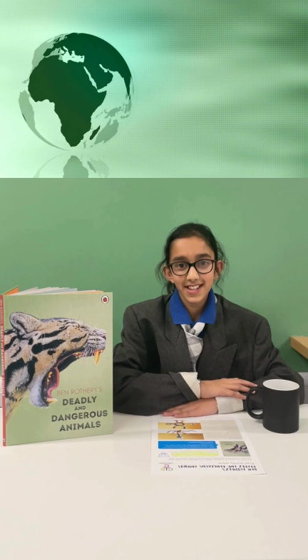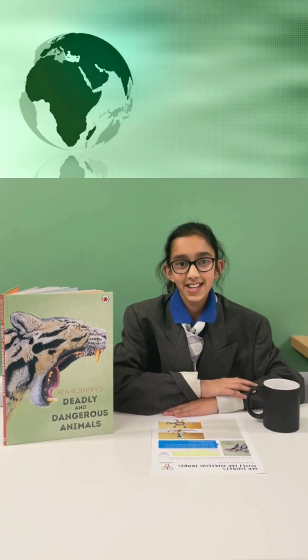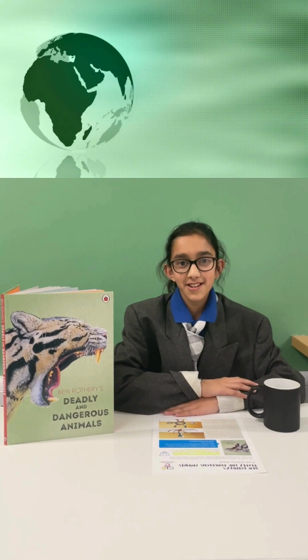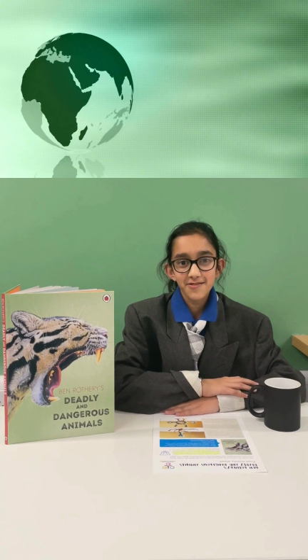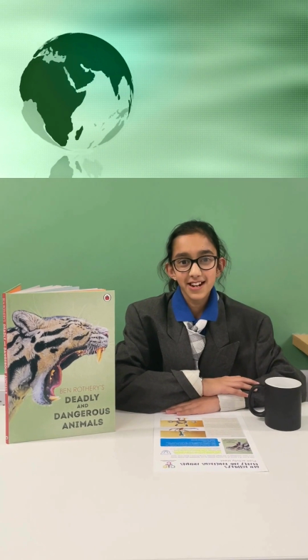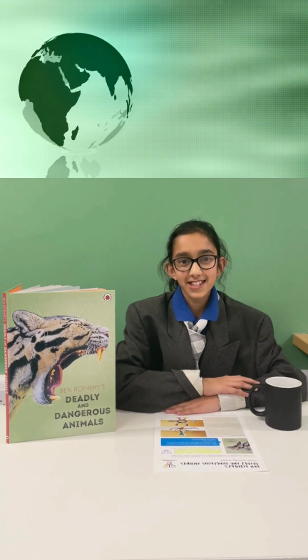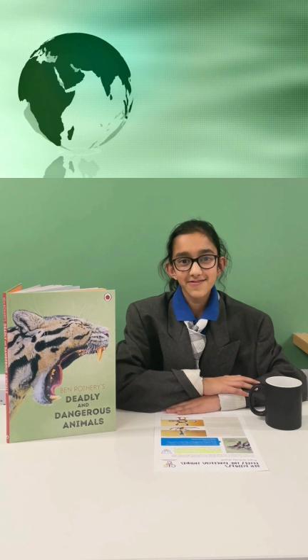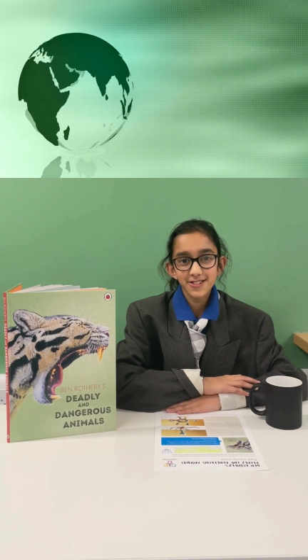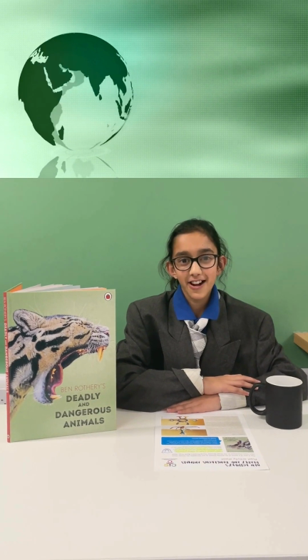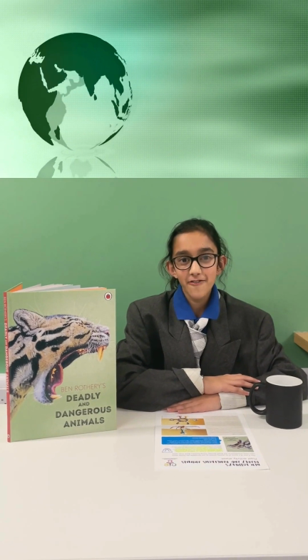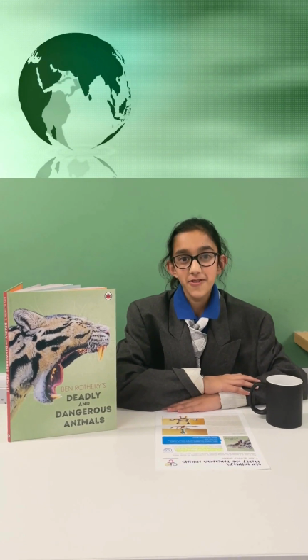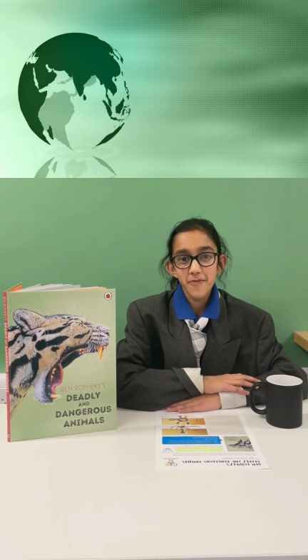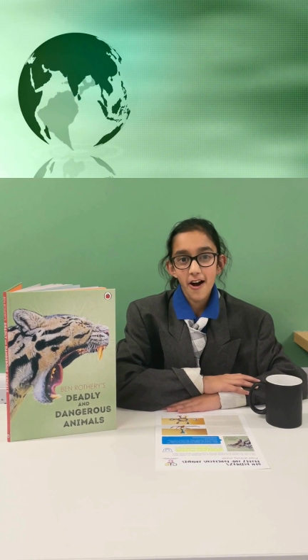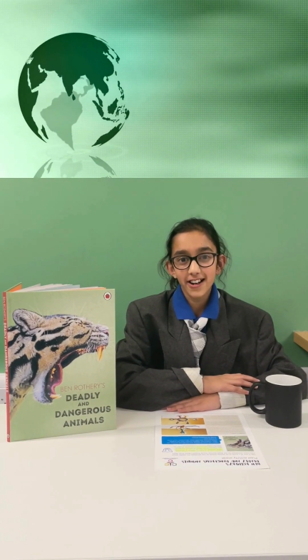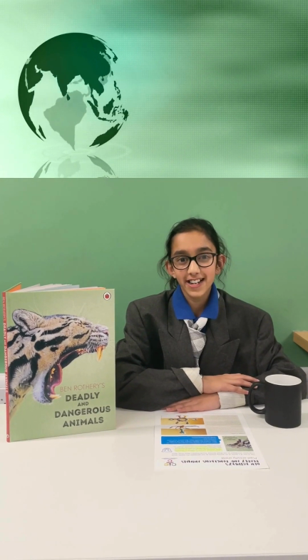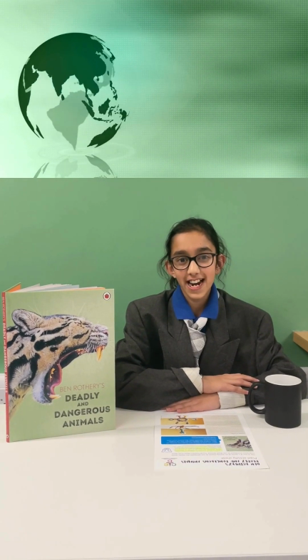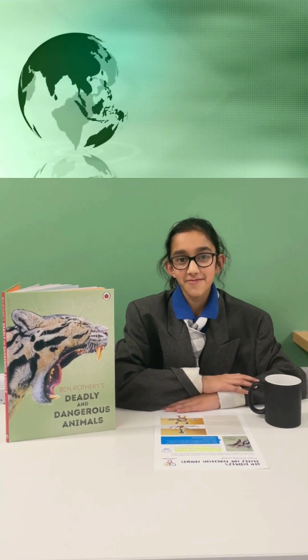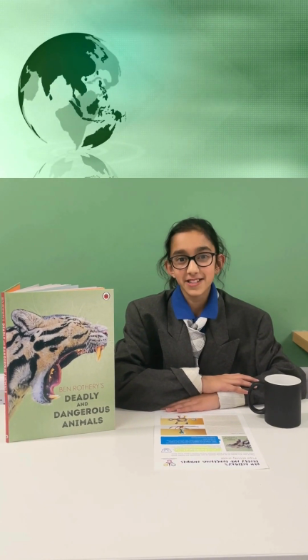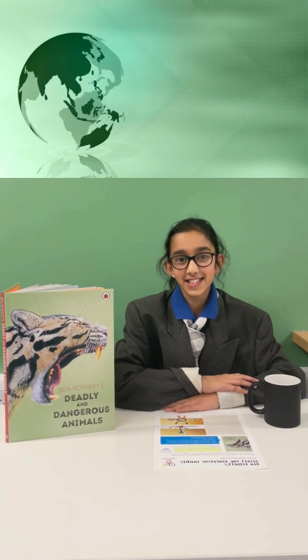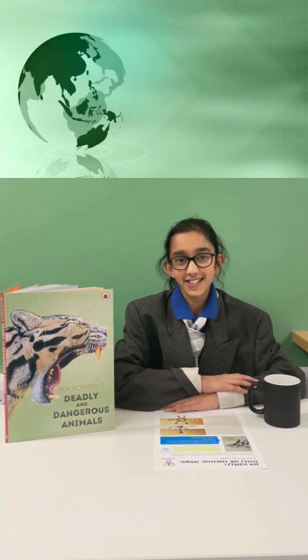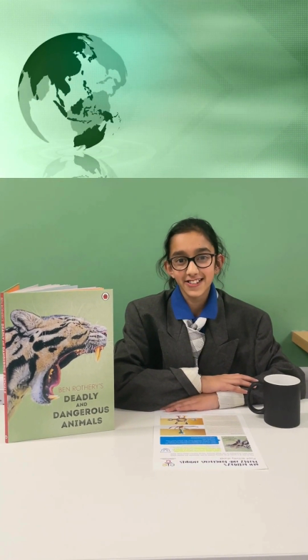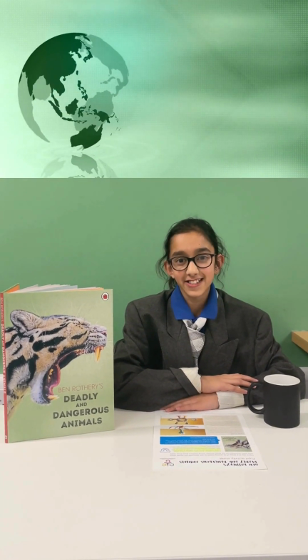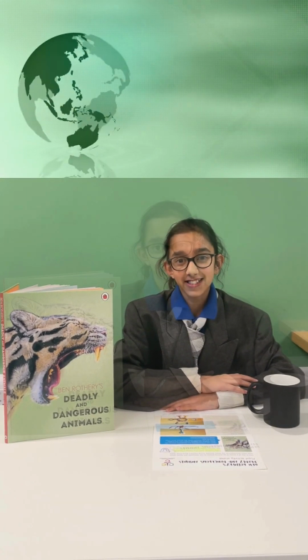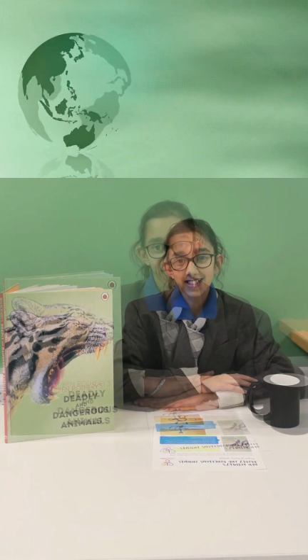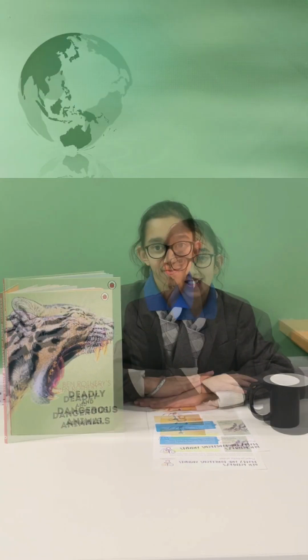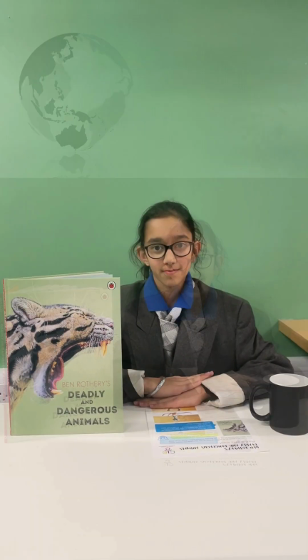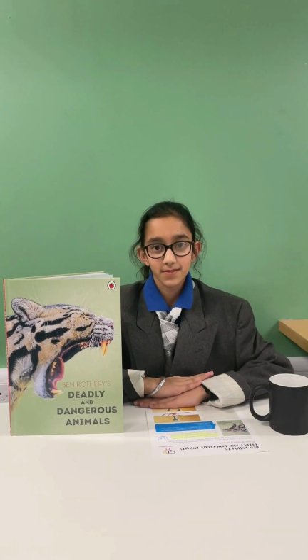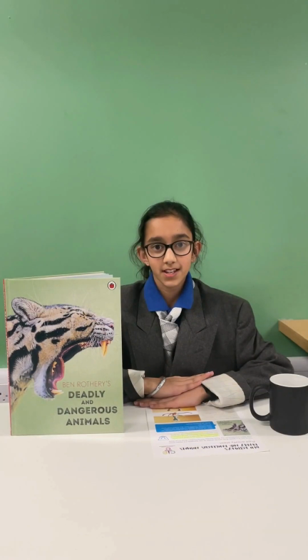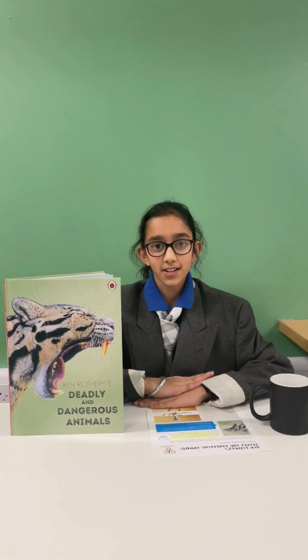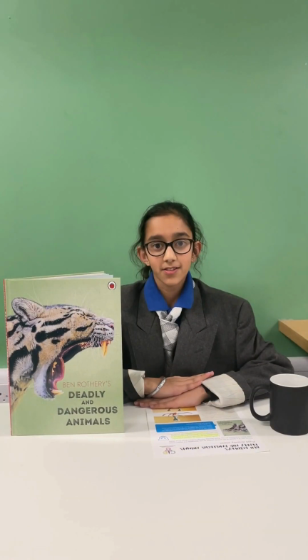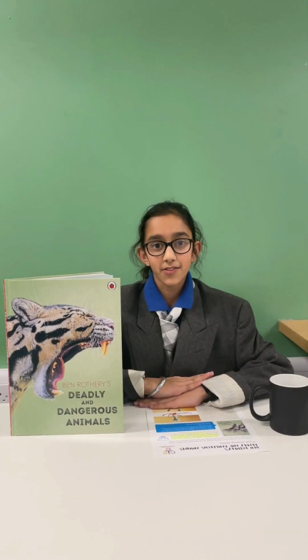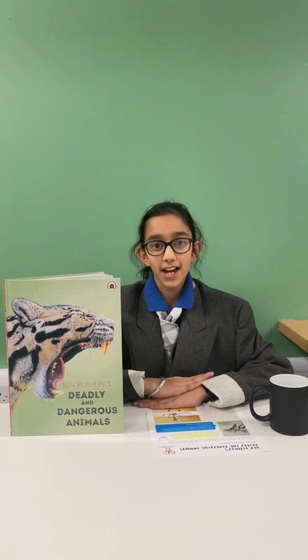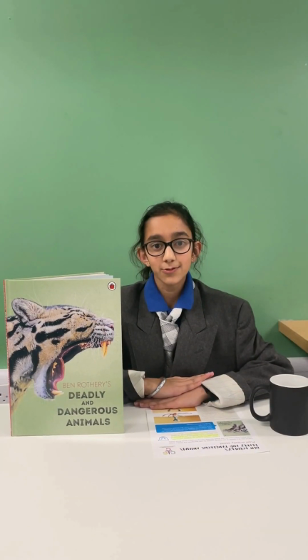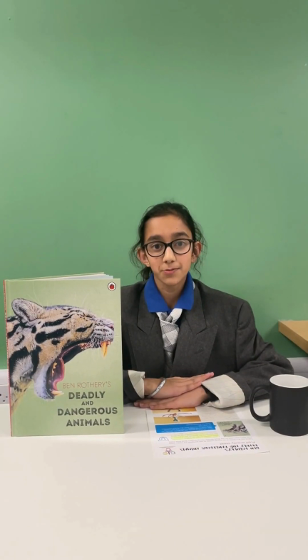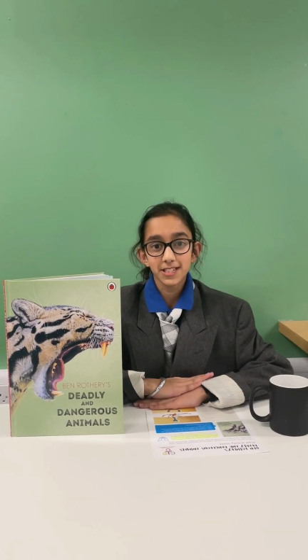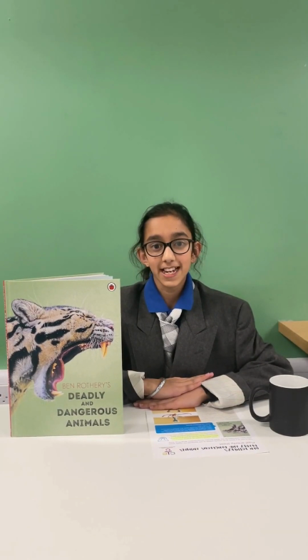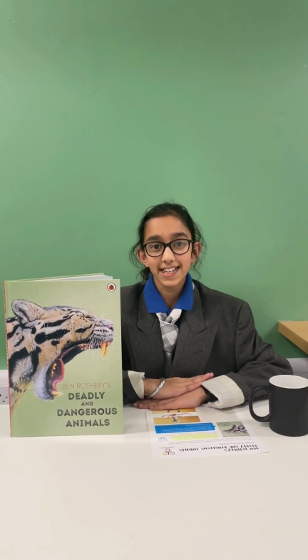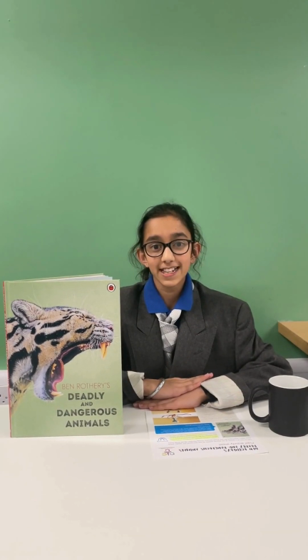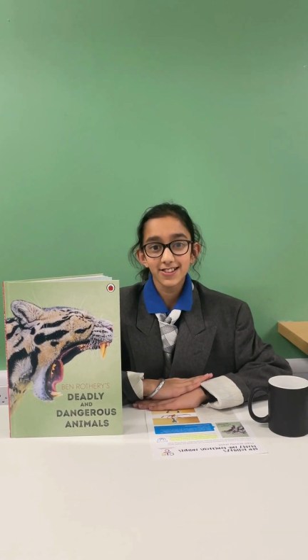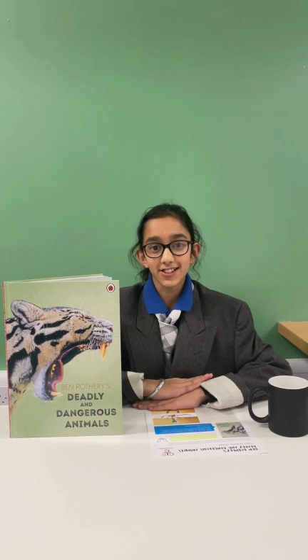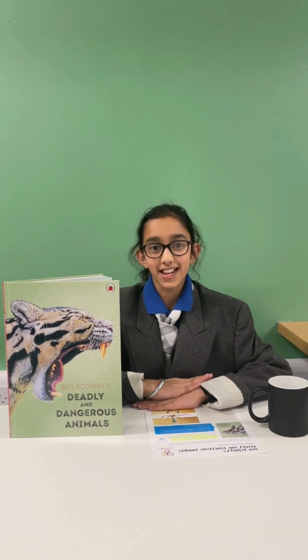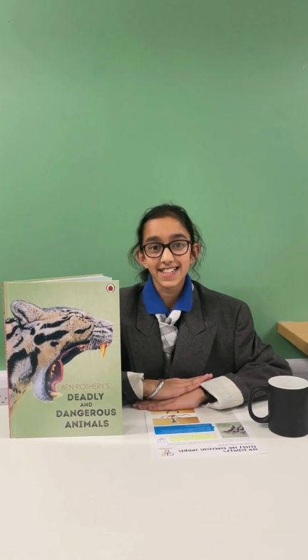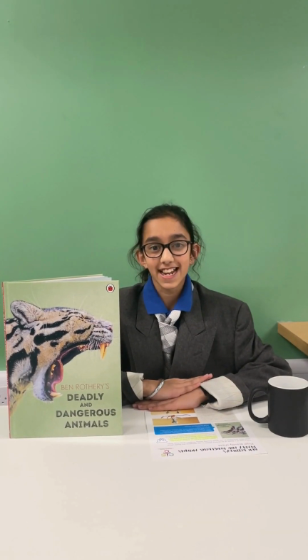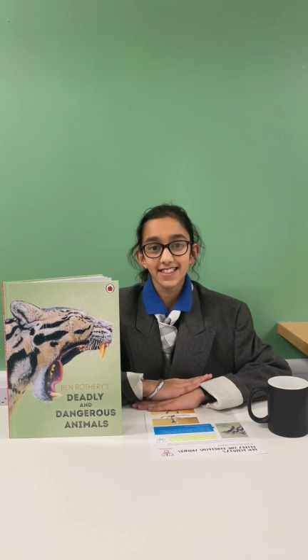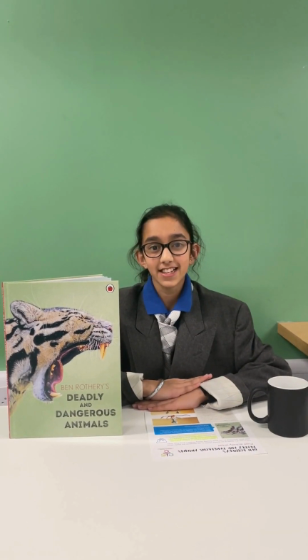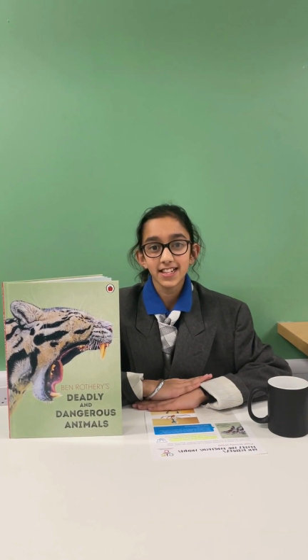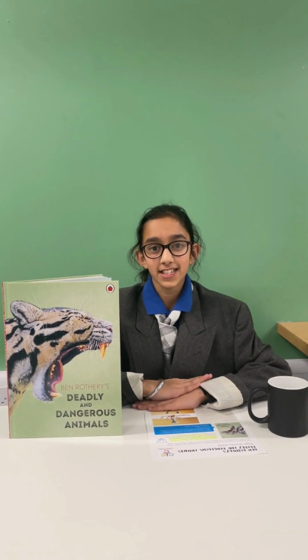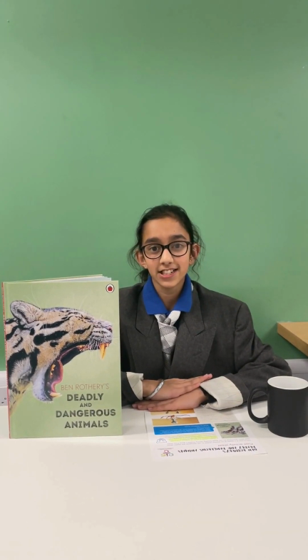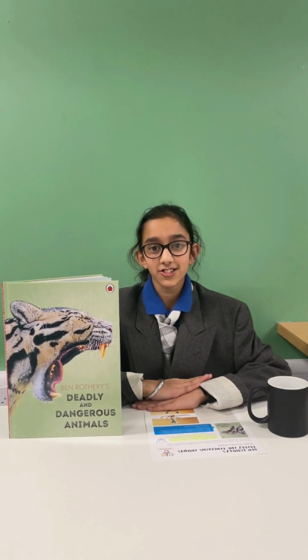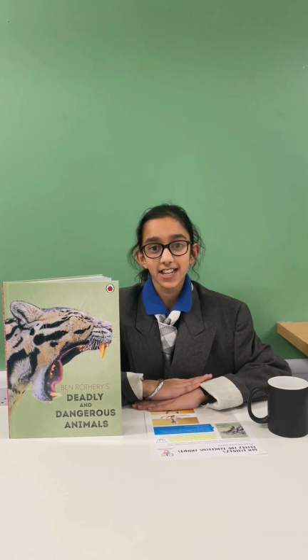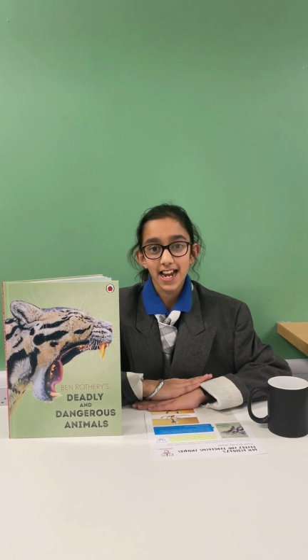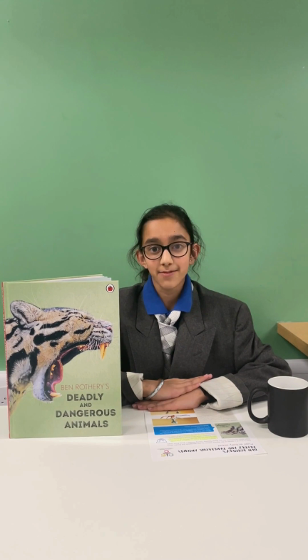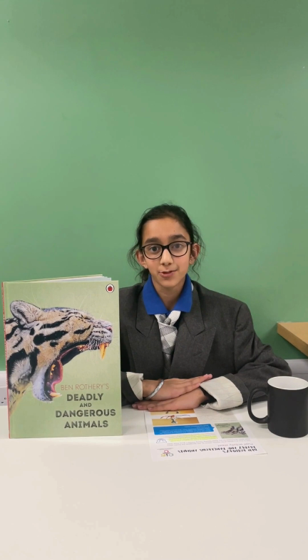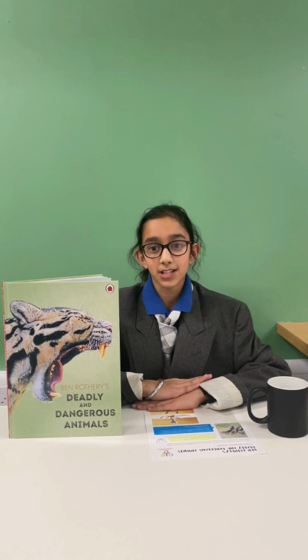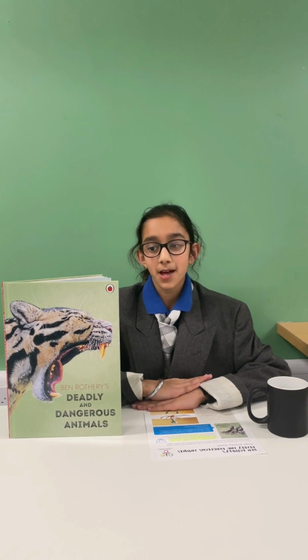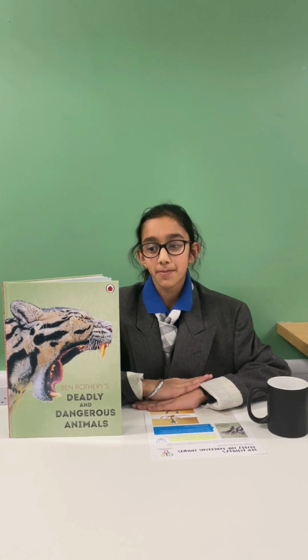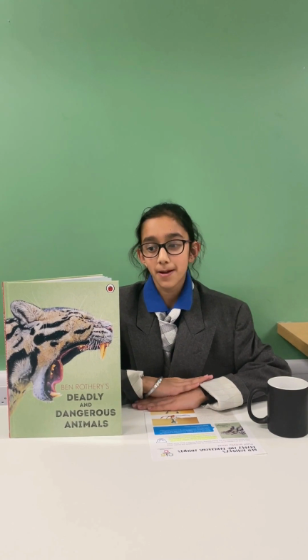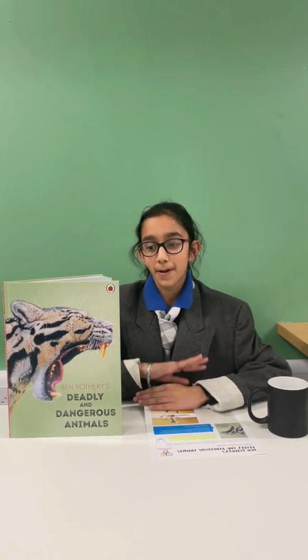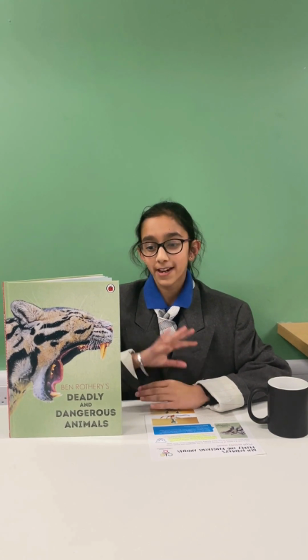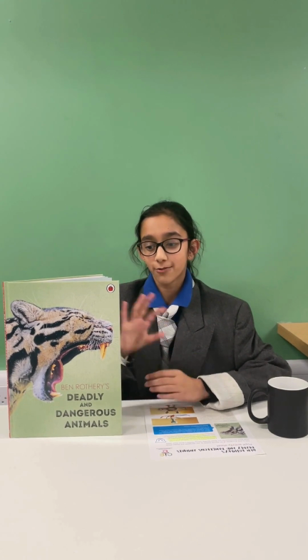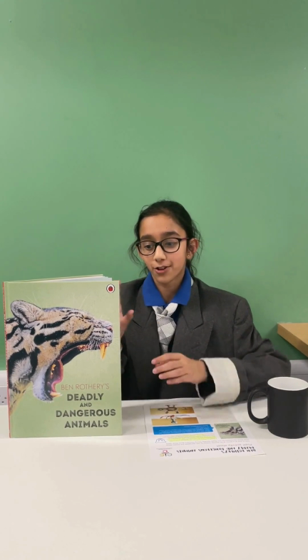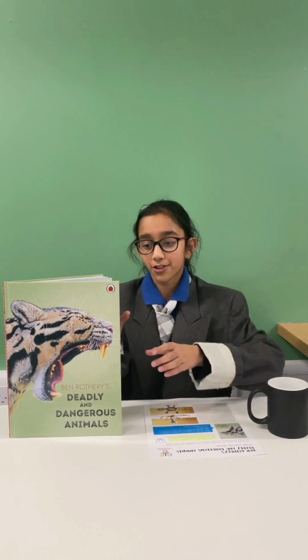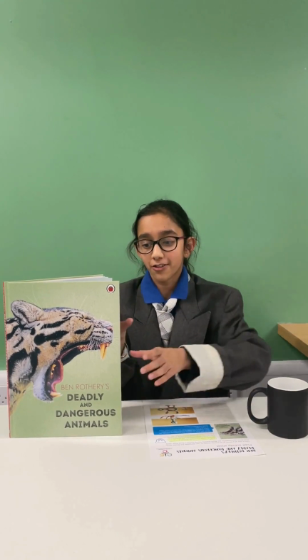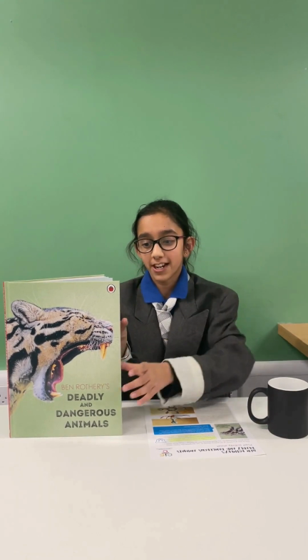Welcome to Crumford Park Academy's News. First, we'll be taking a look at Deadly and Dangerous Animals by Ben Worthery.